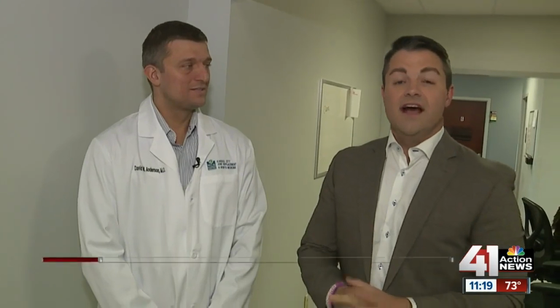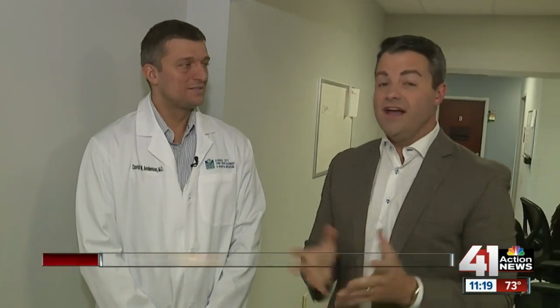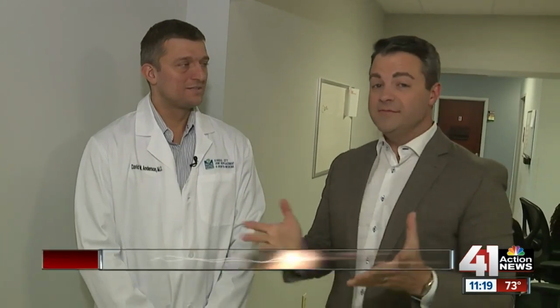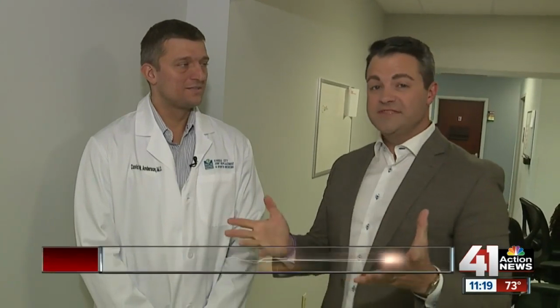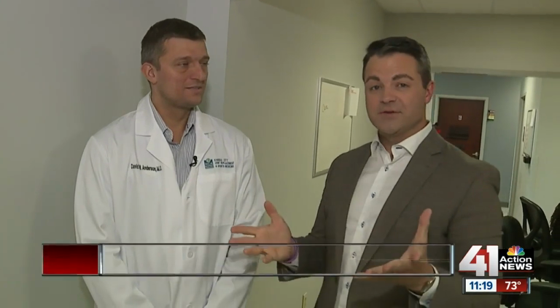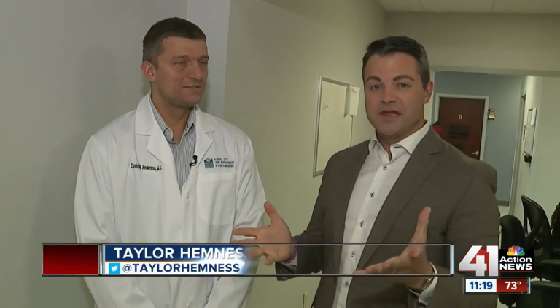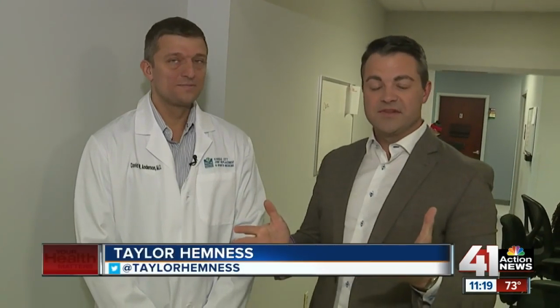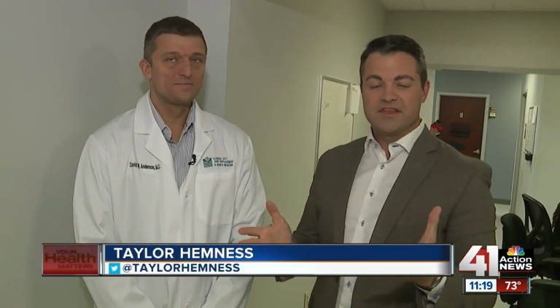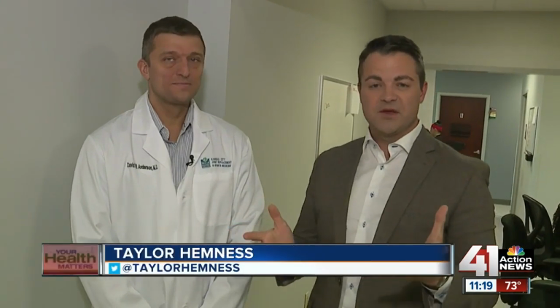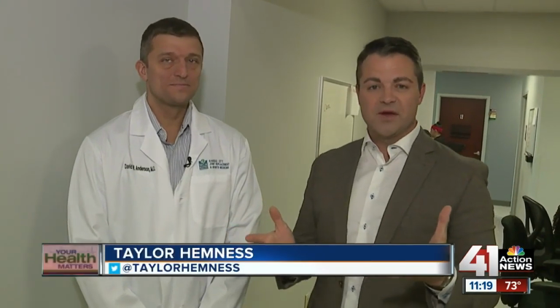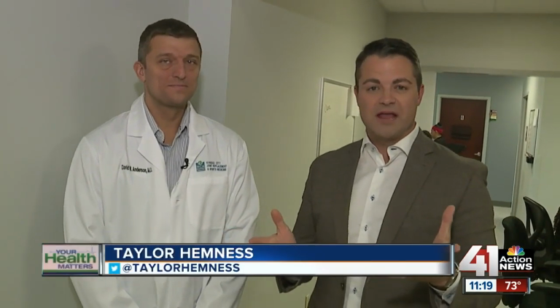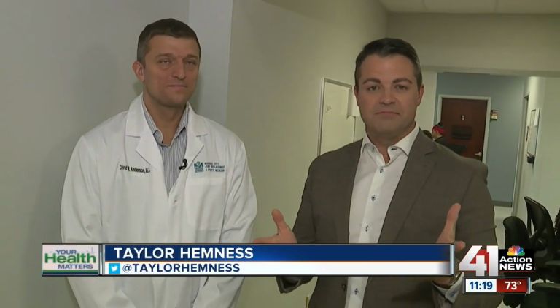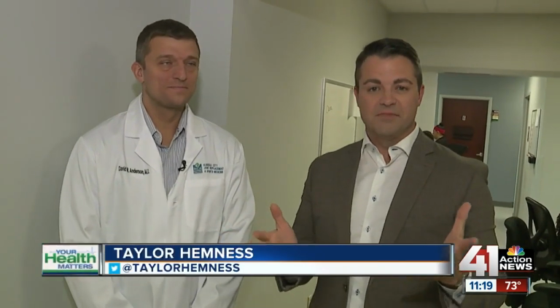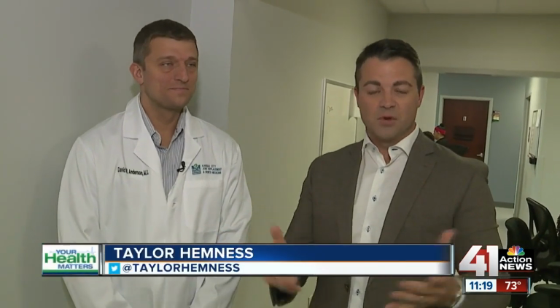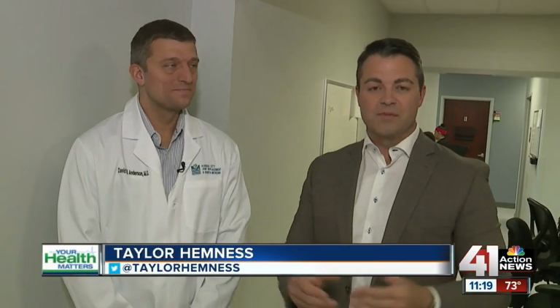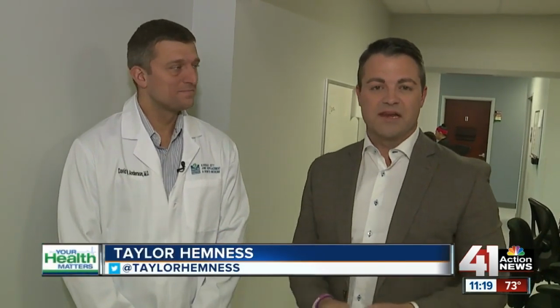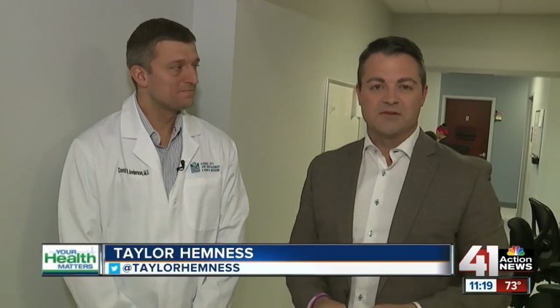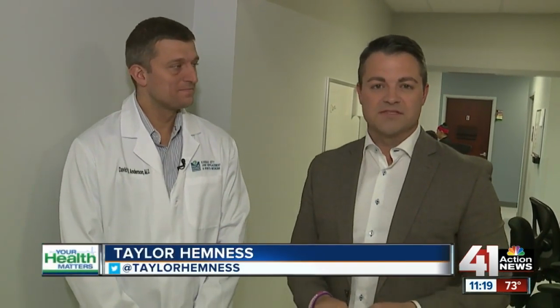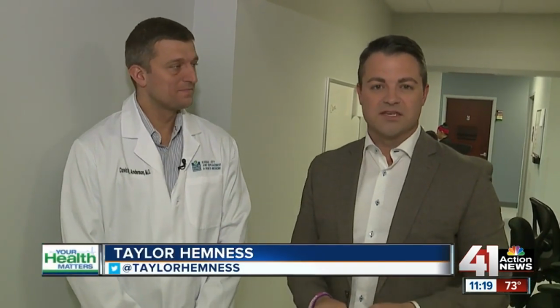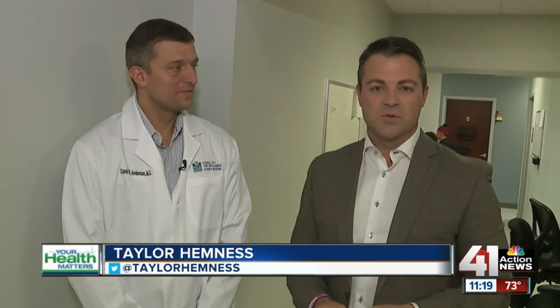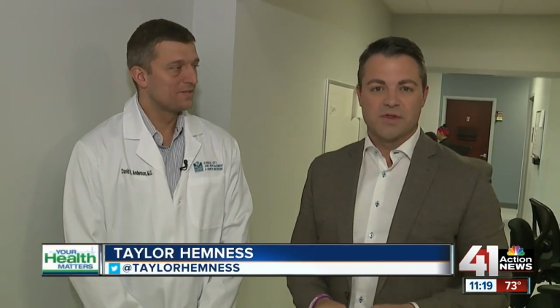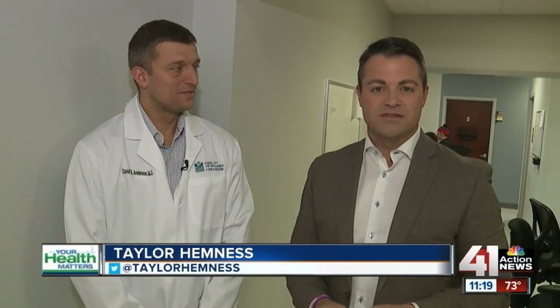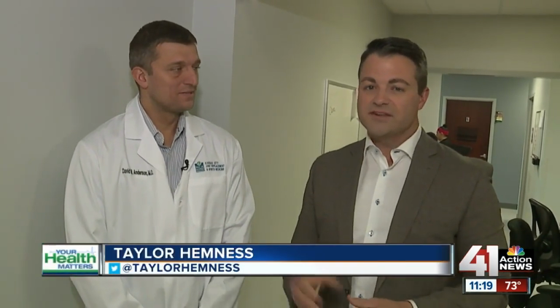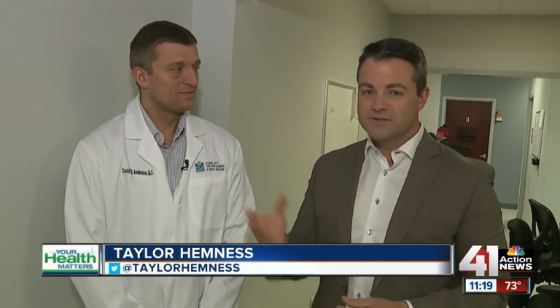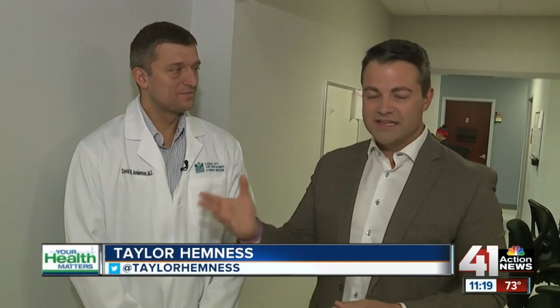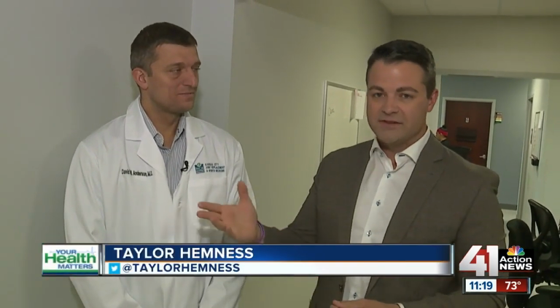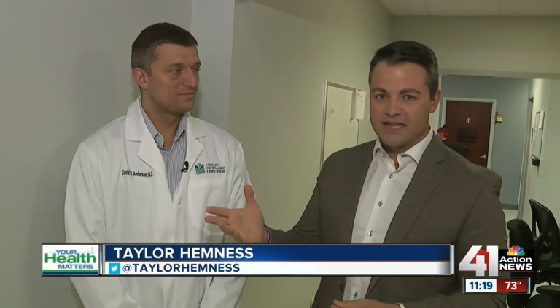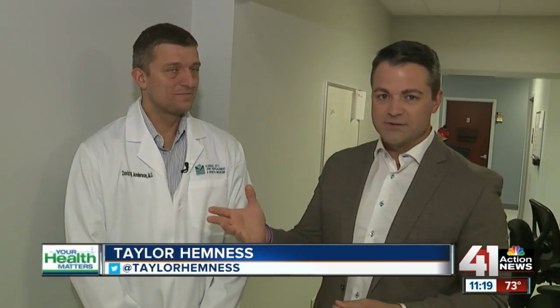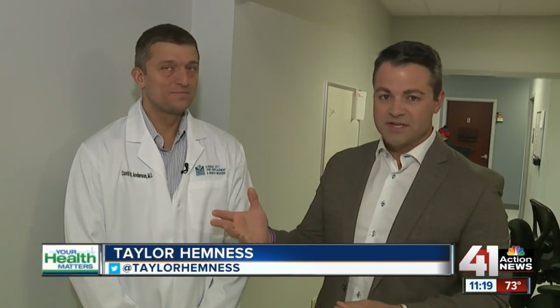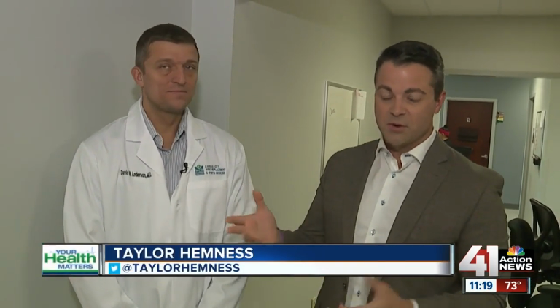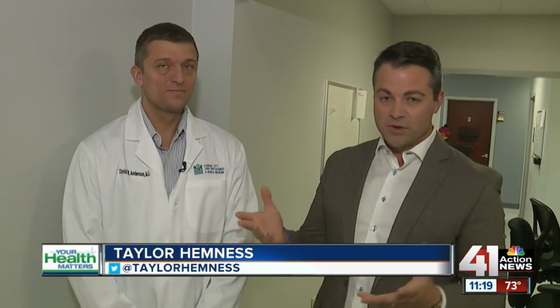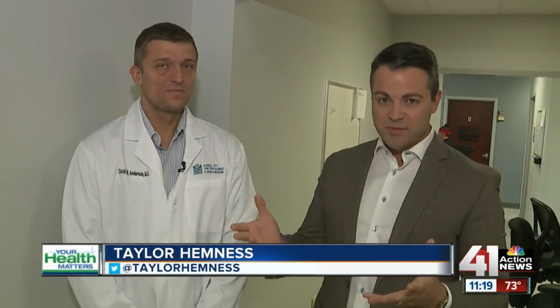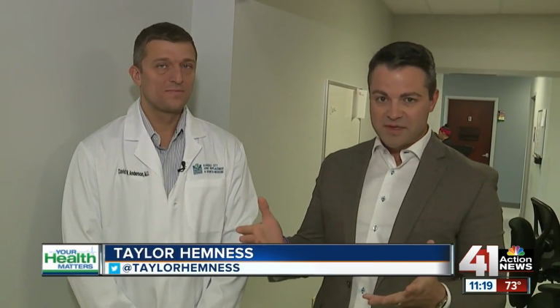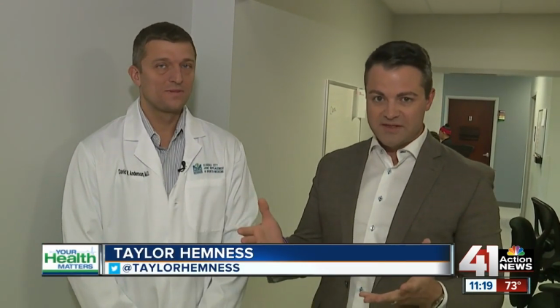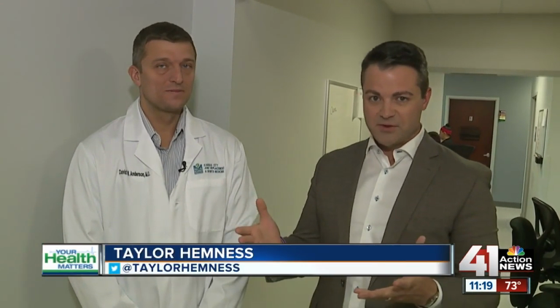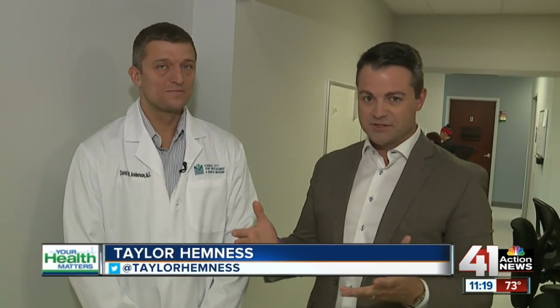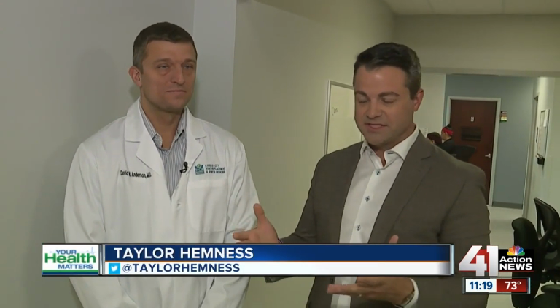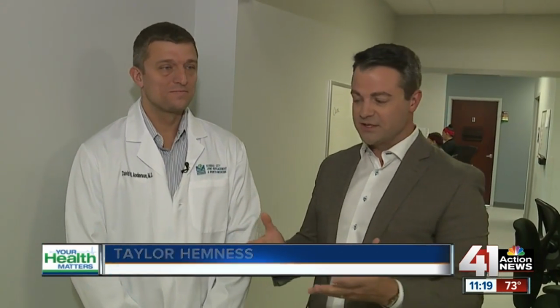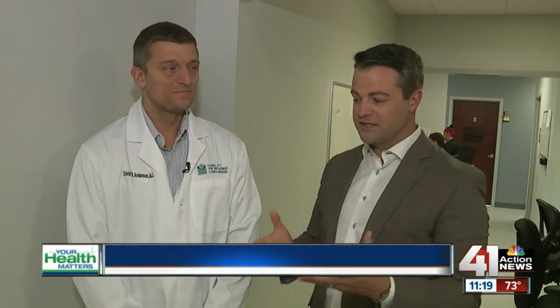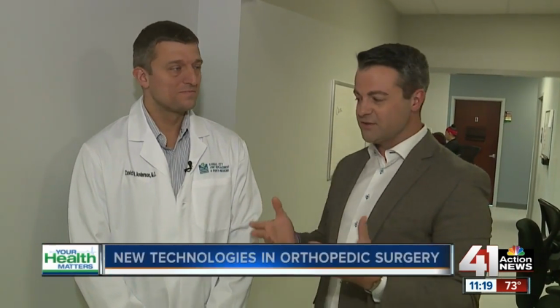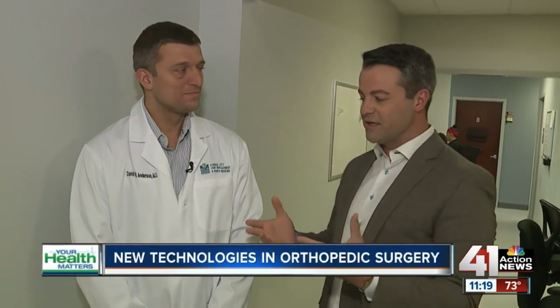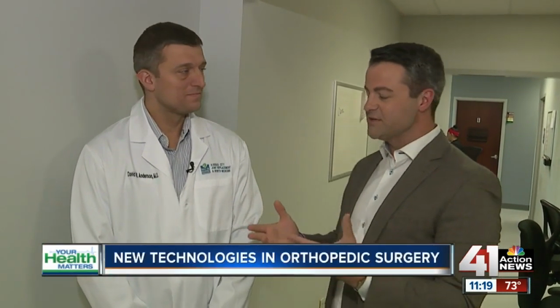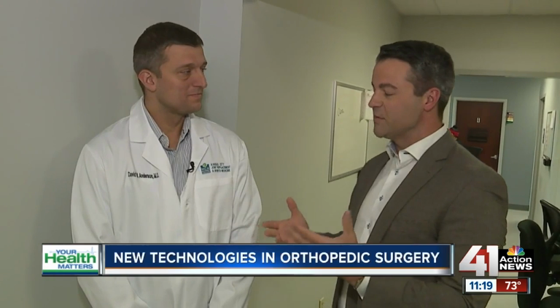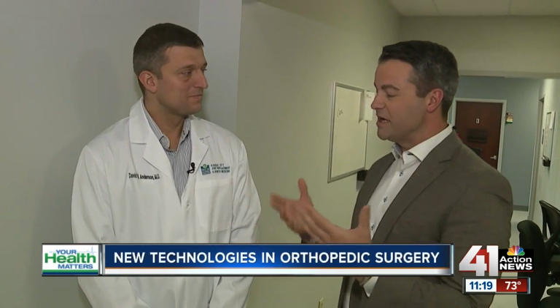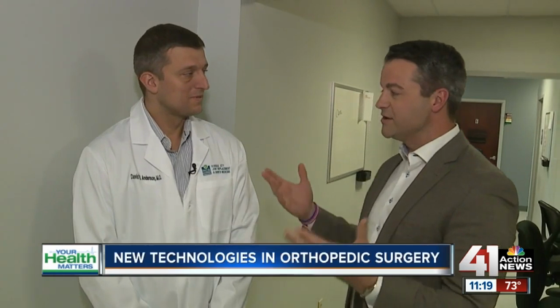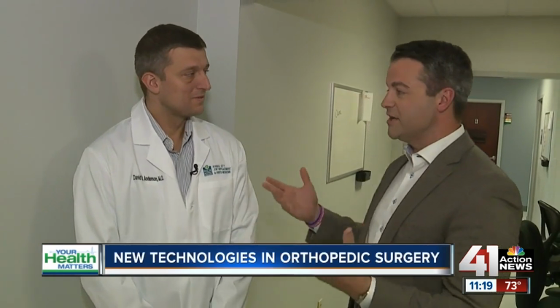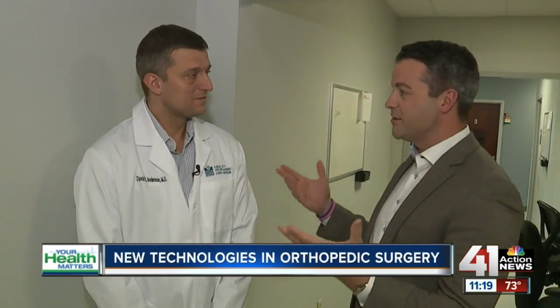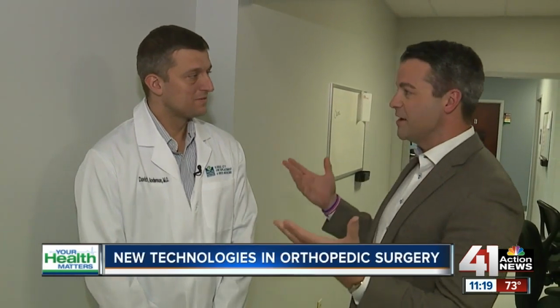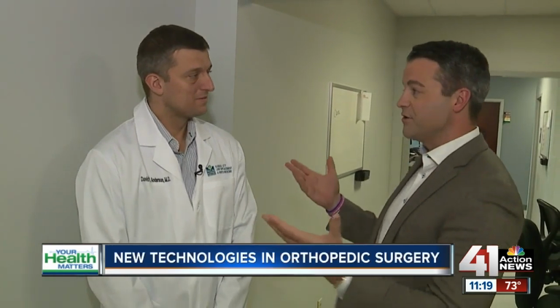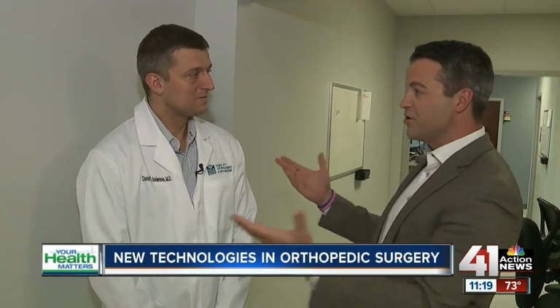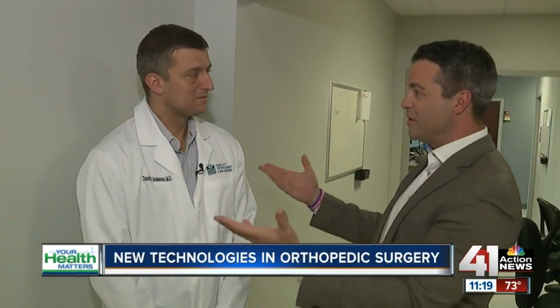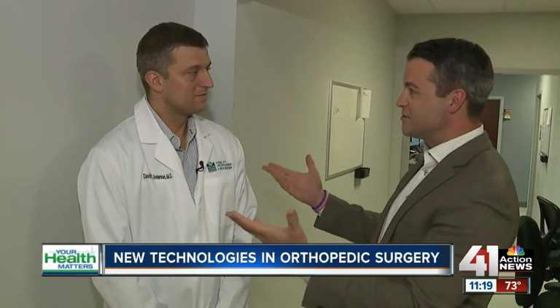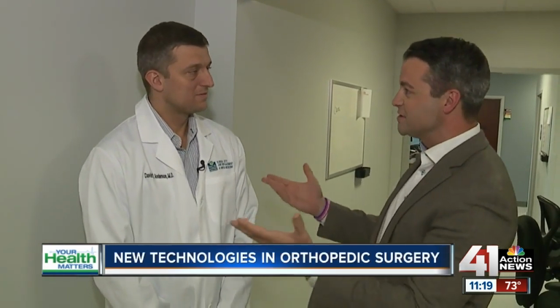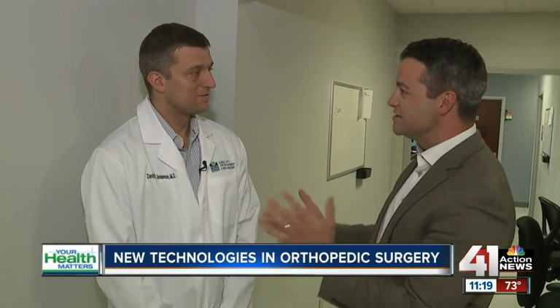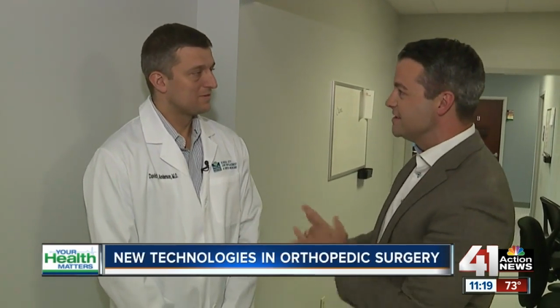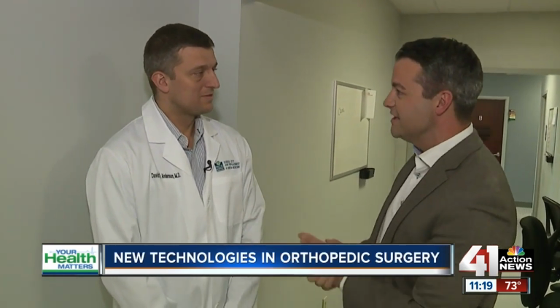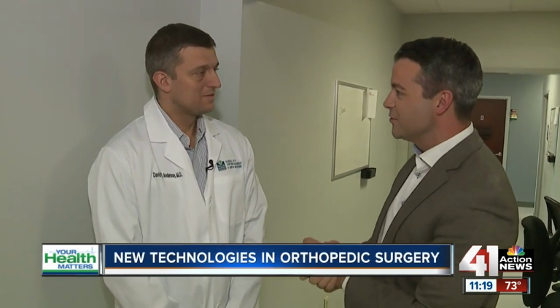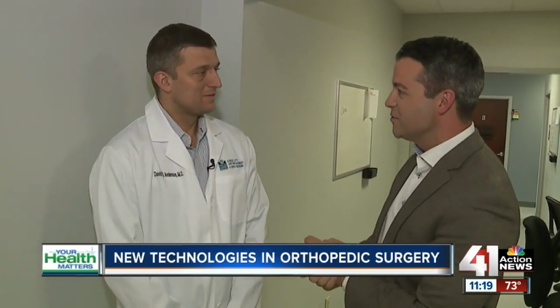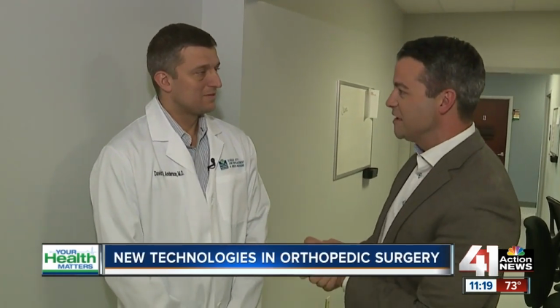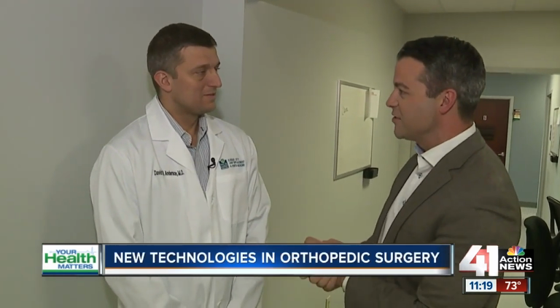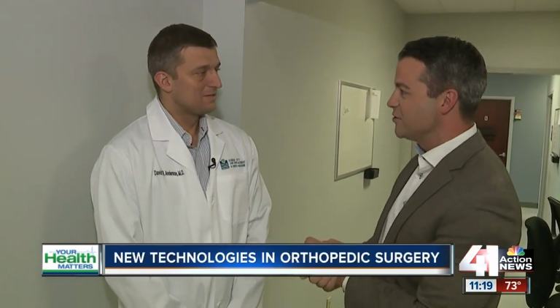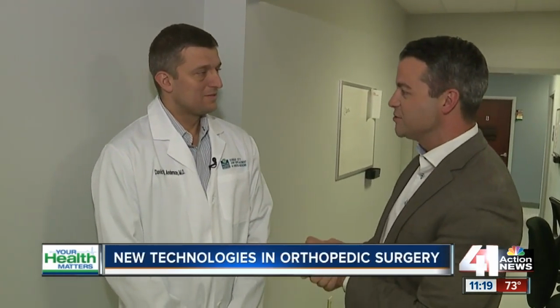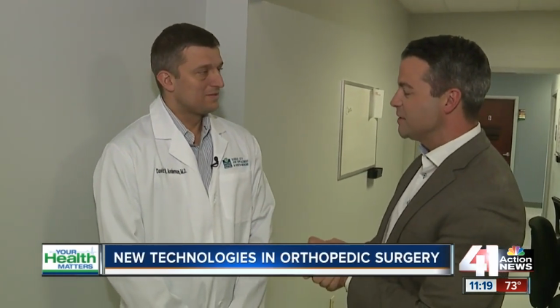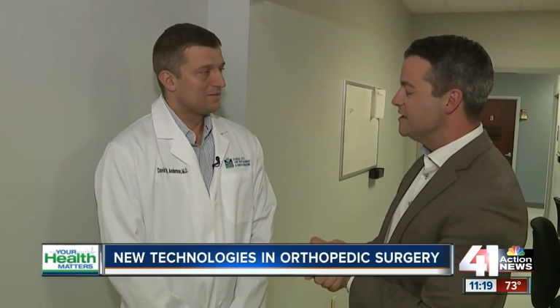Hi, I'm Taylor Hemnes here at Menorah Medical Center with Dr. David Anderson, an orthopedic surgeon here. We're here to talk about your specialty today in orthopedic surgery.